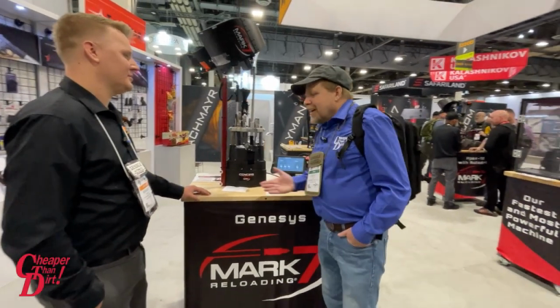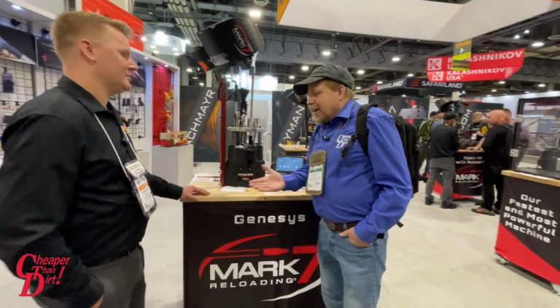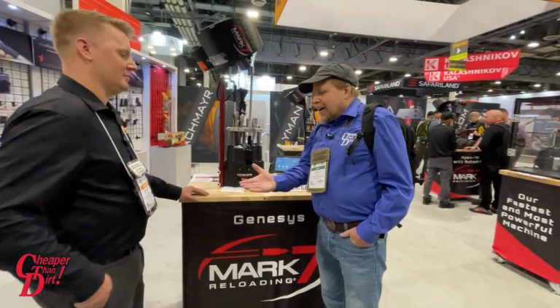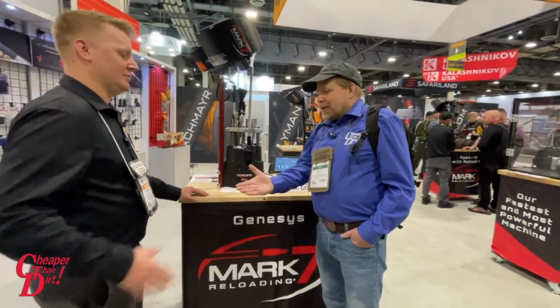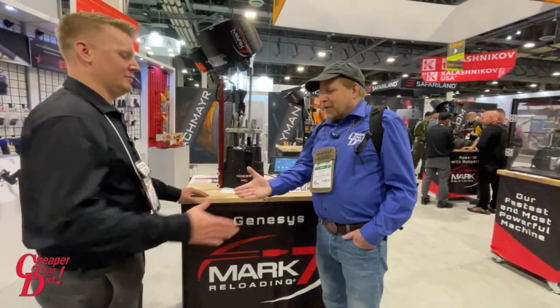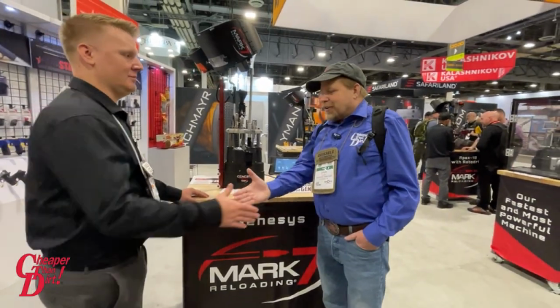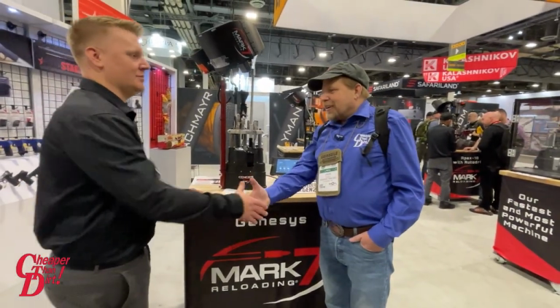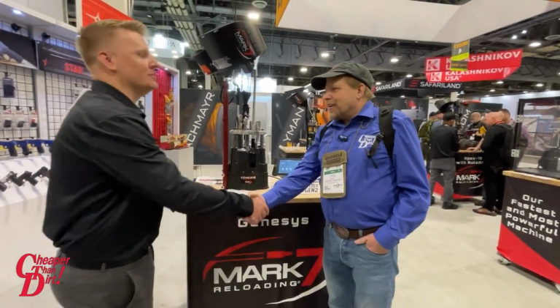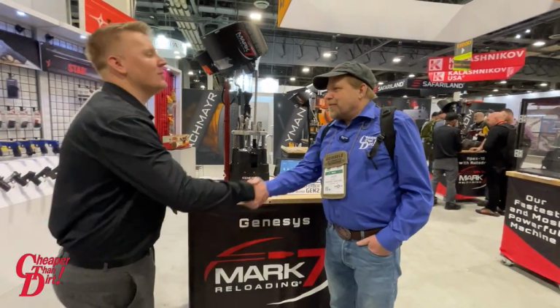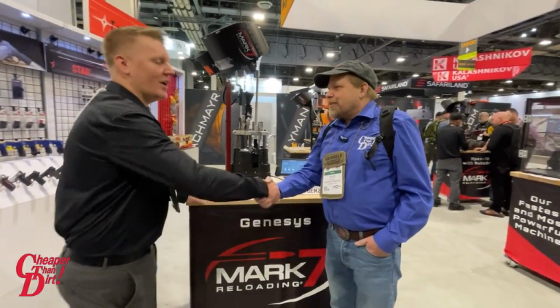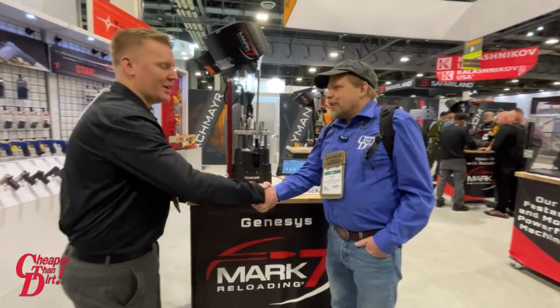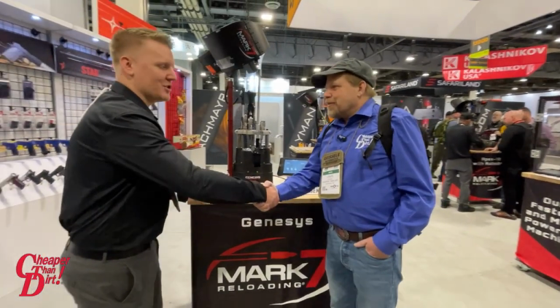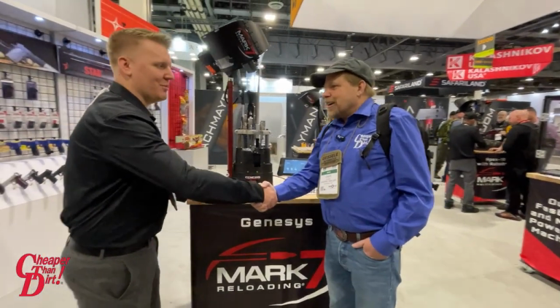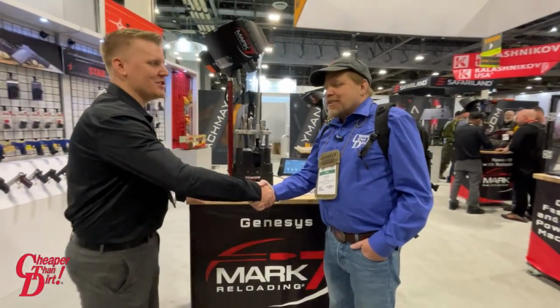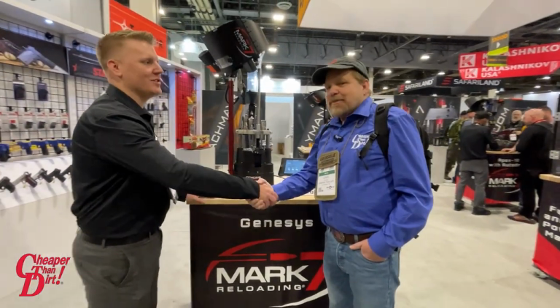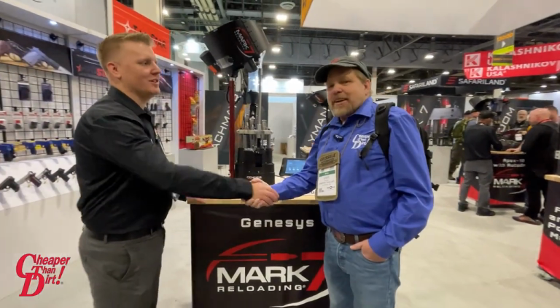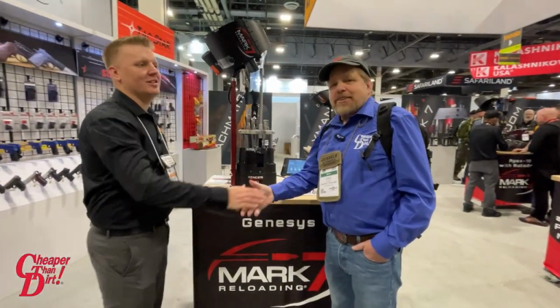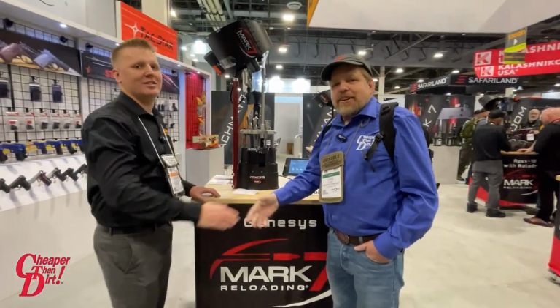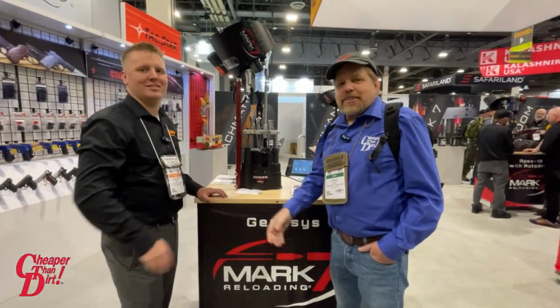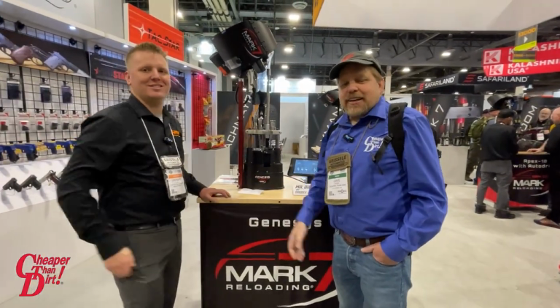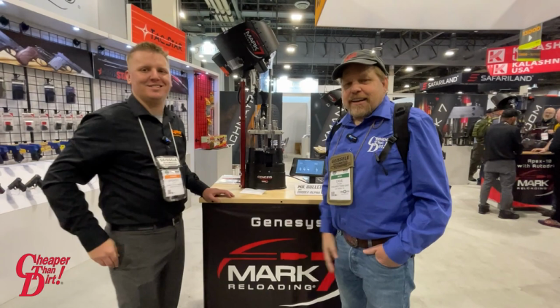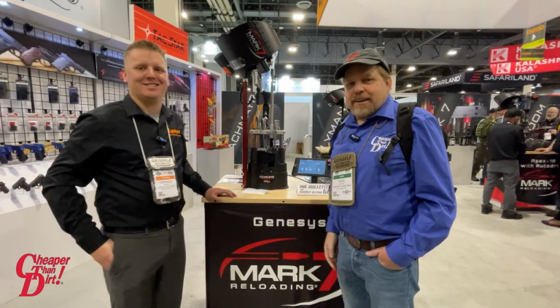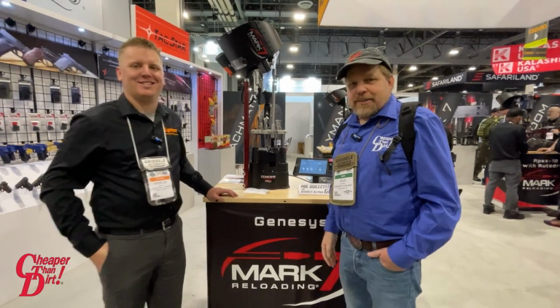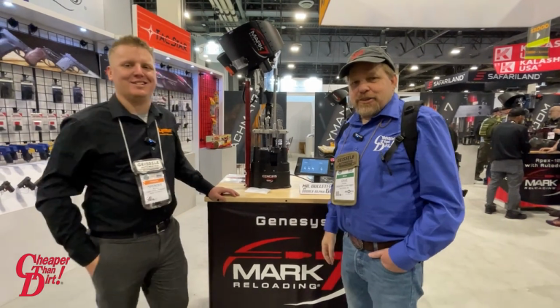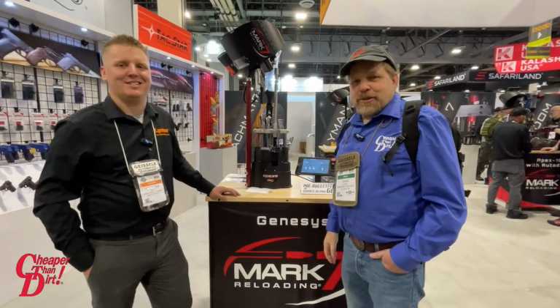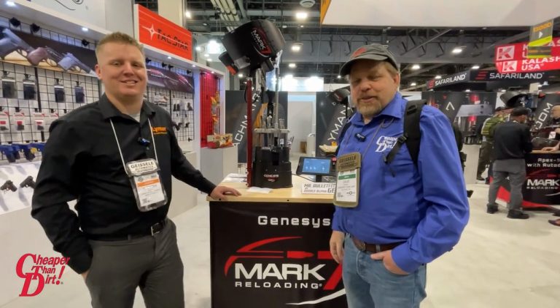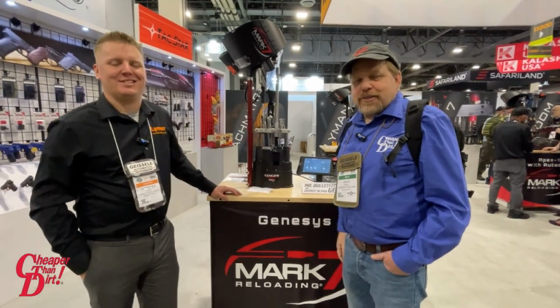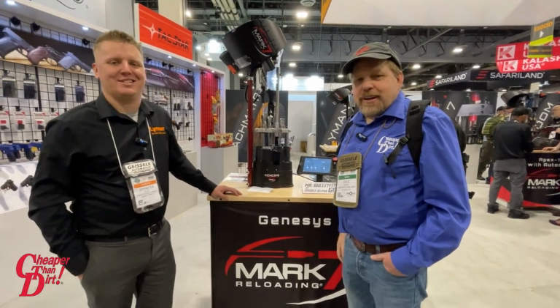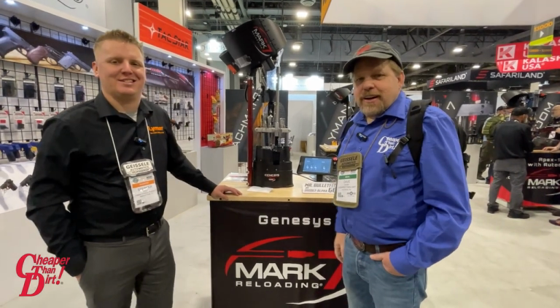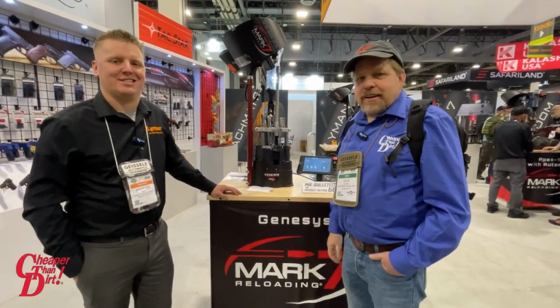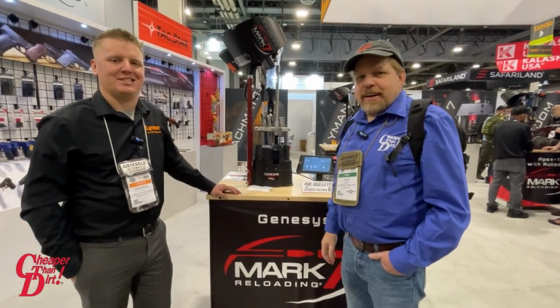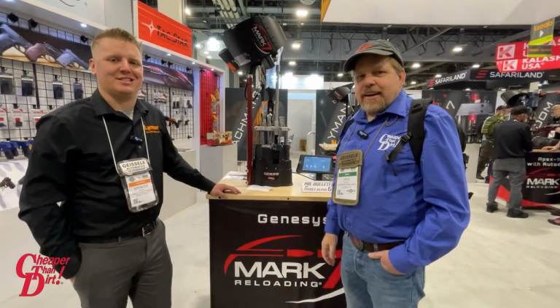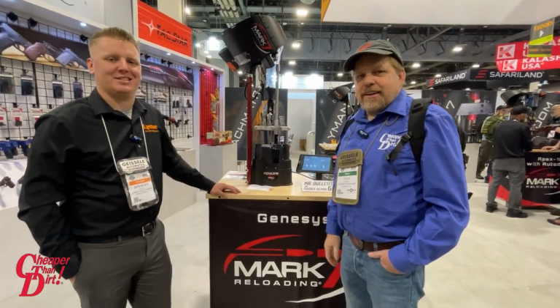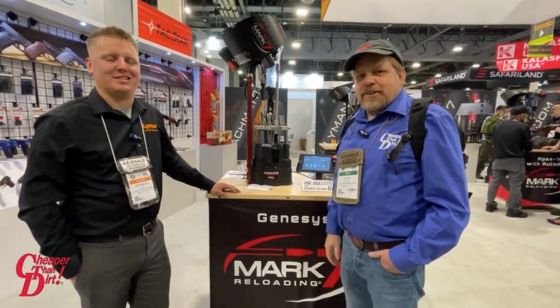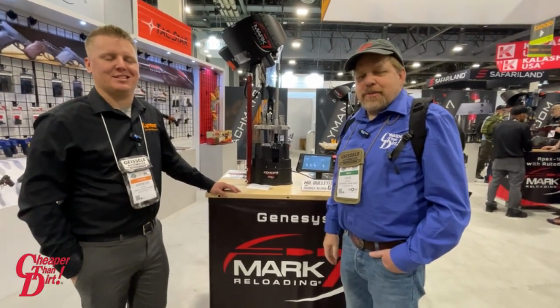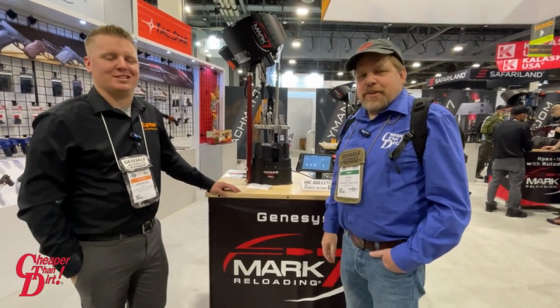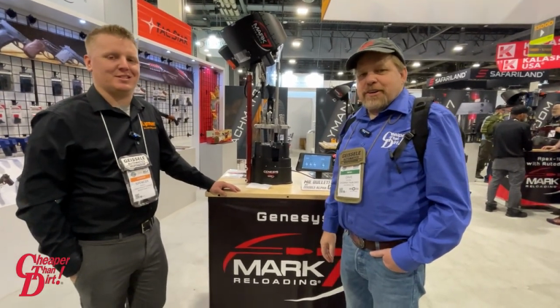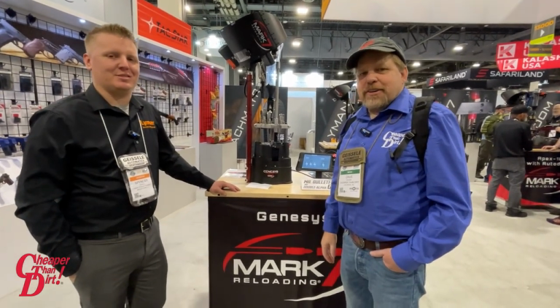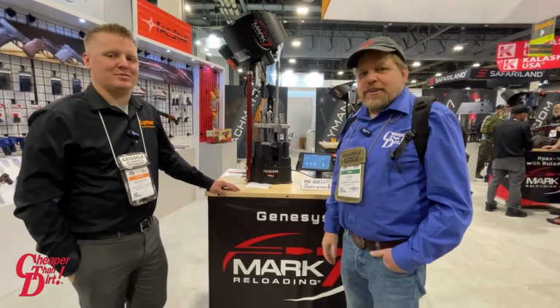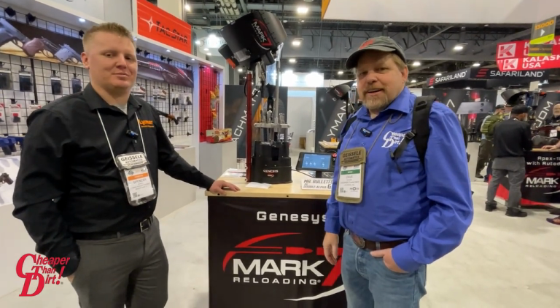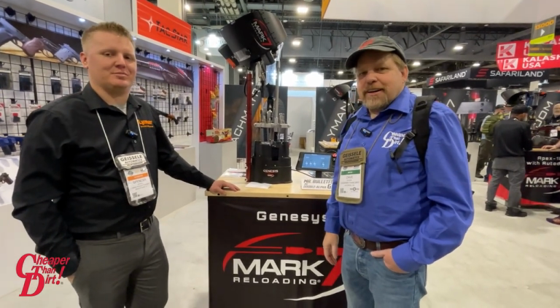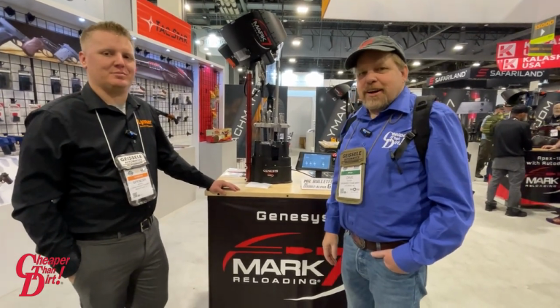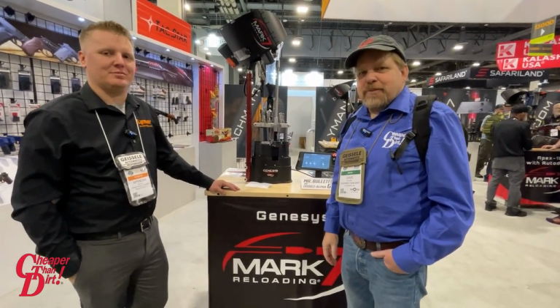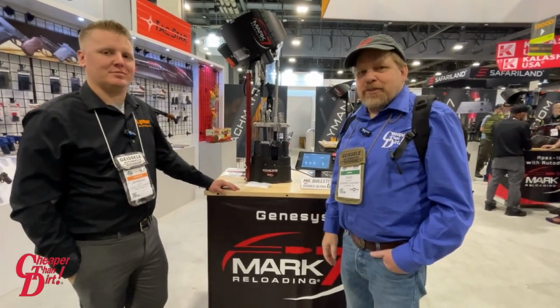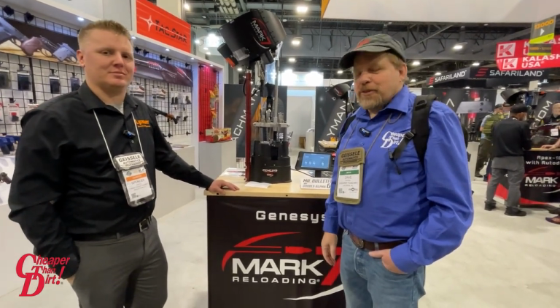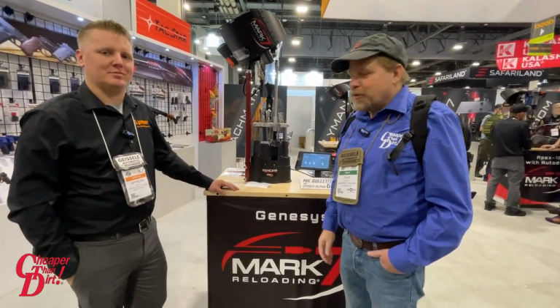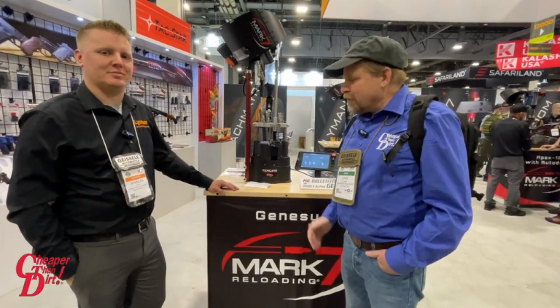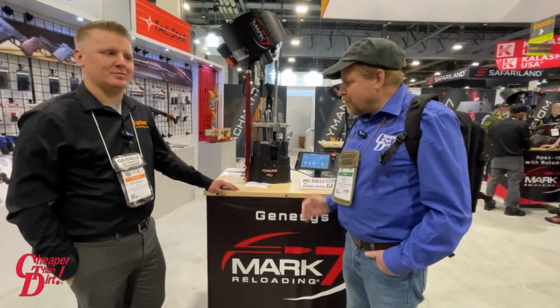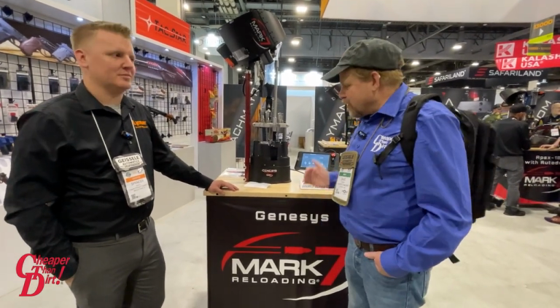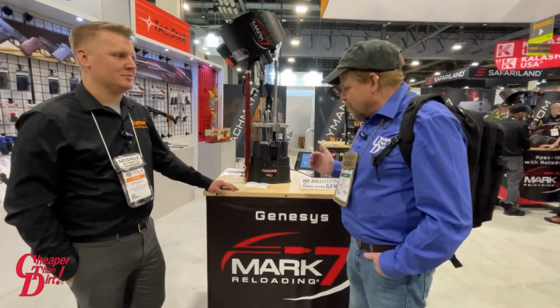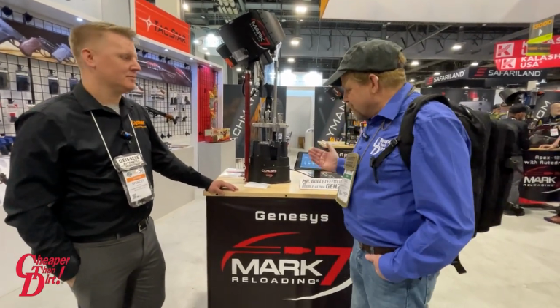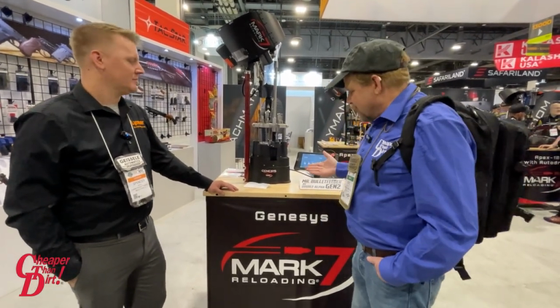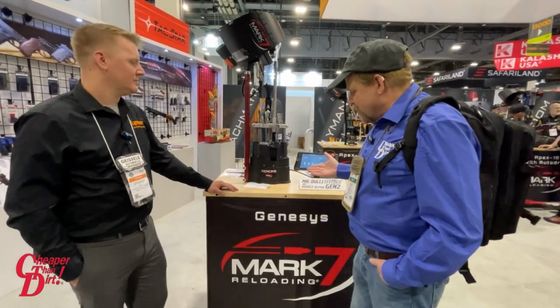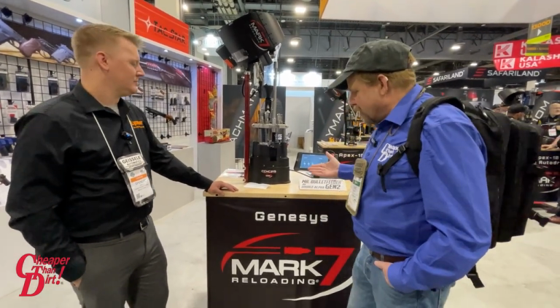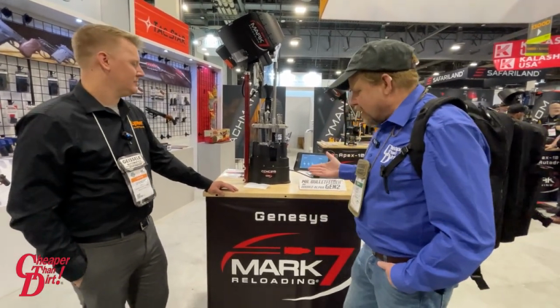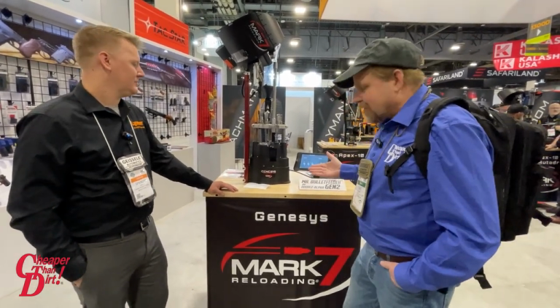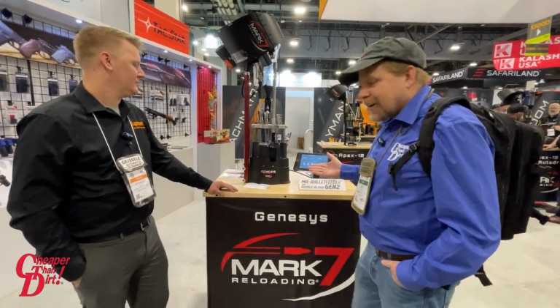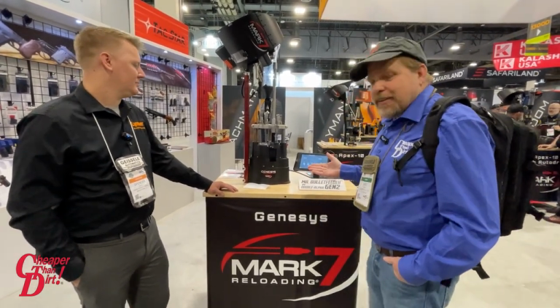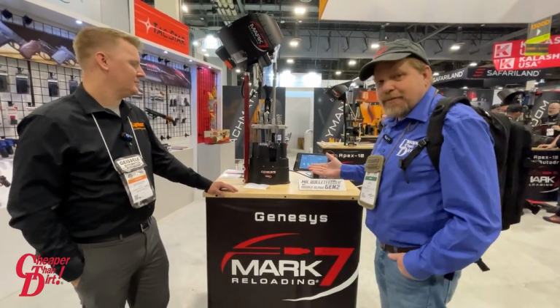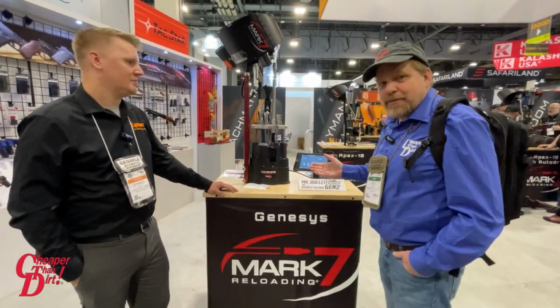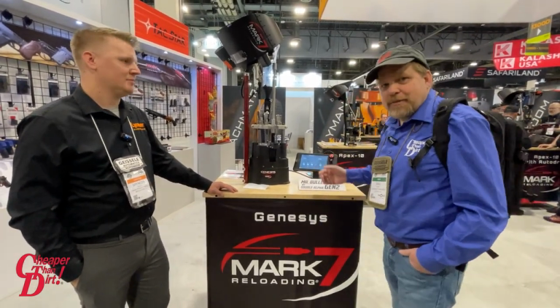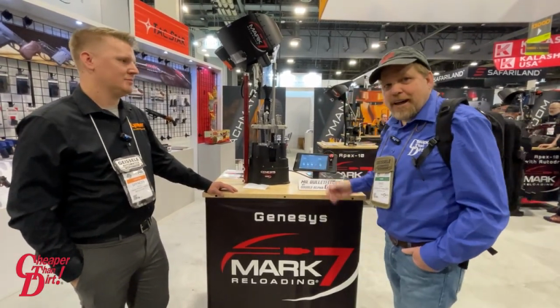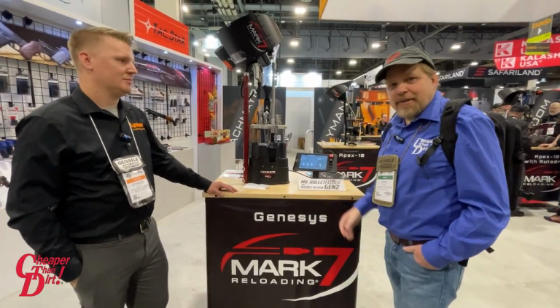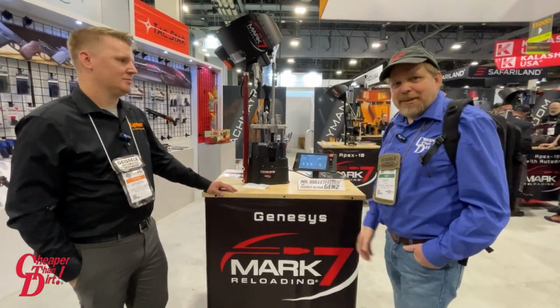I appreciate it very much. Make sure you check out the Shooter's Log and ShootTheDirt.com for the Mark 7 from Lyons.